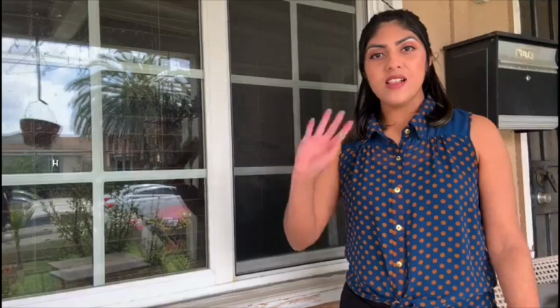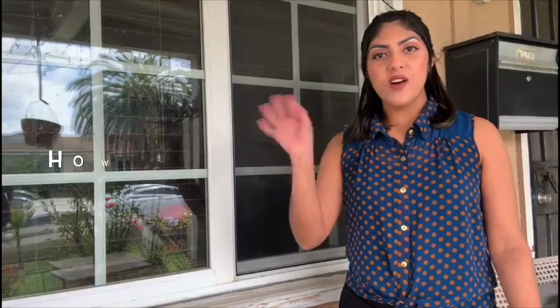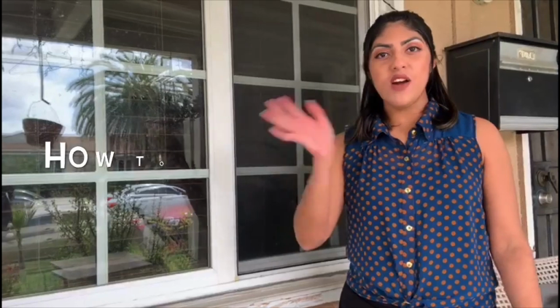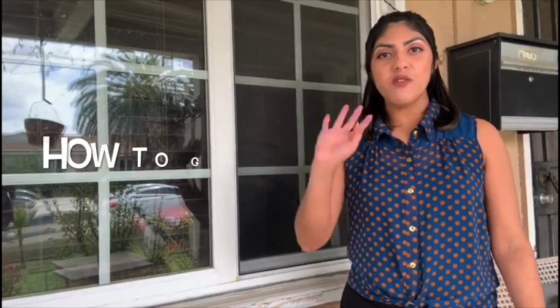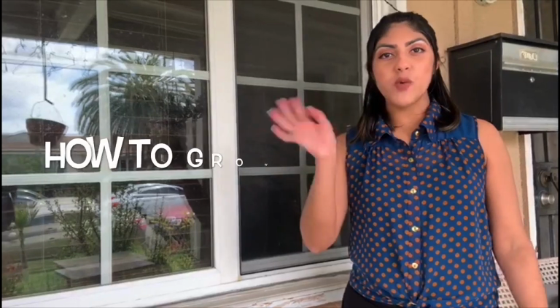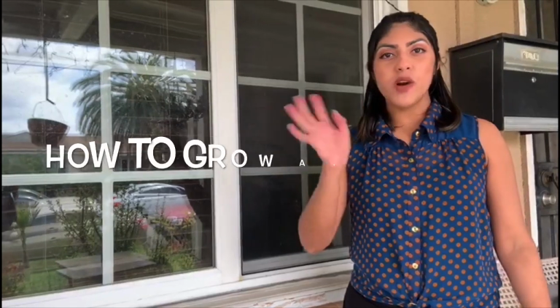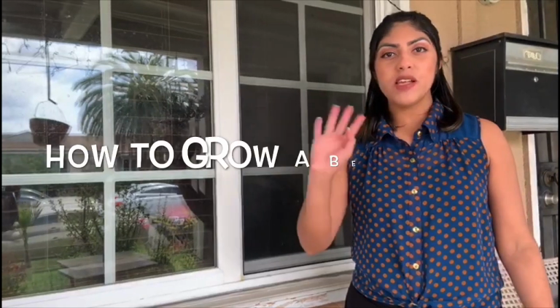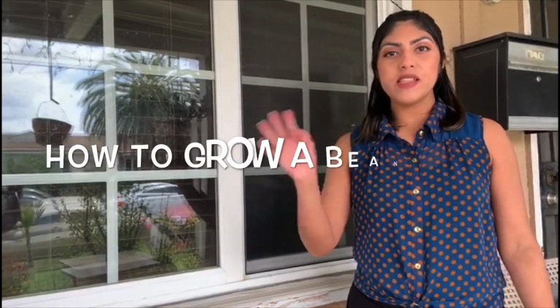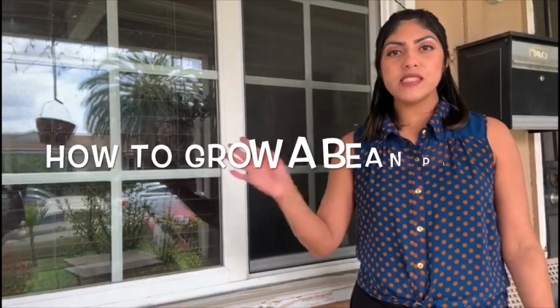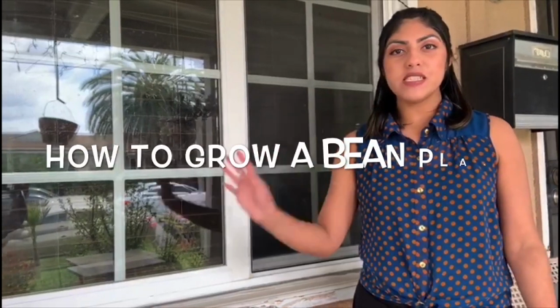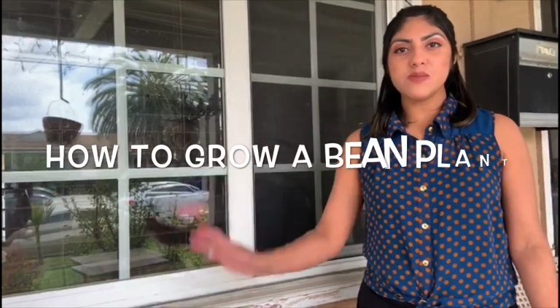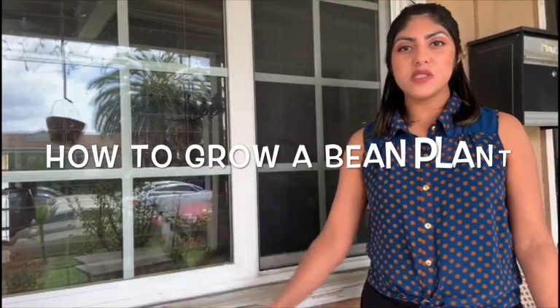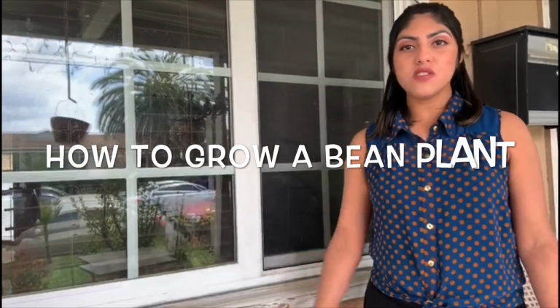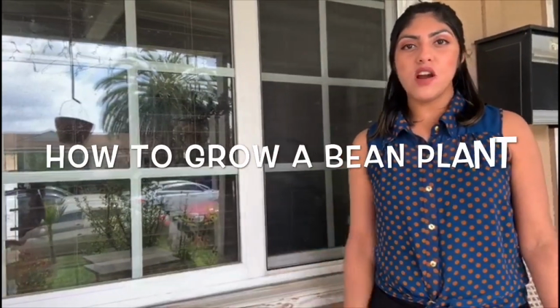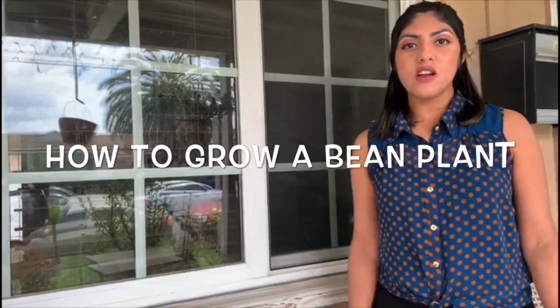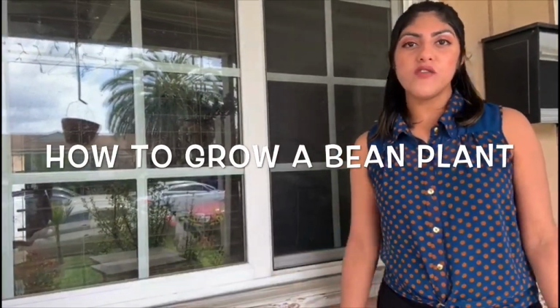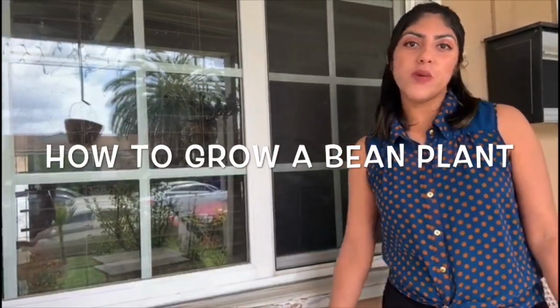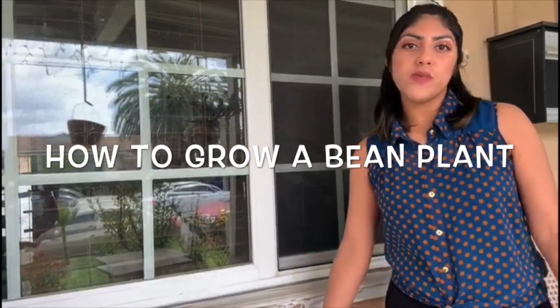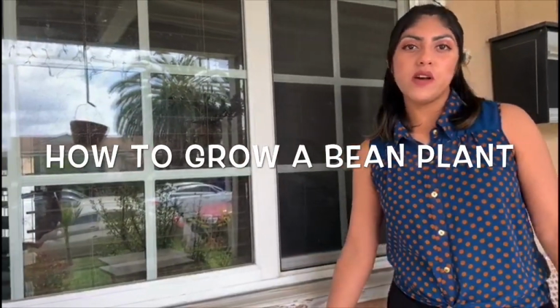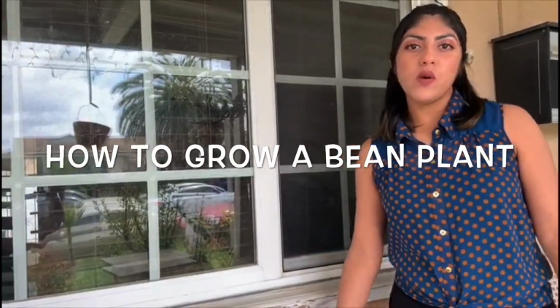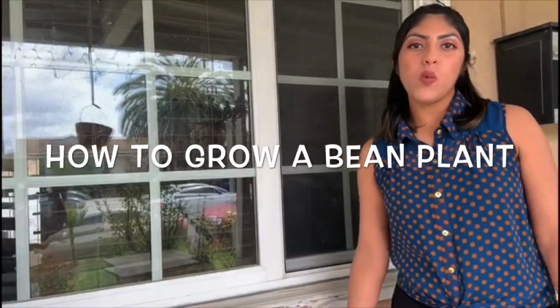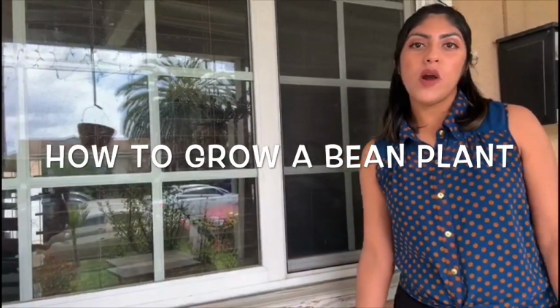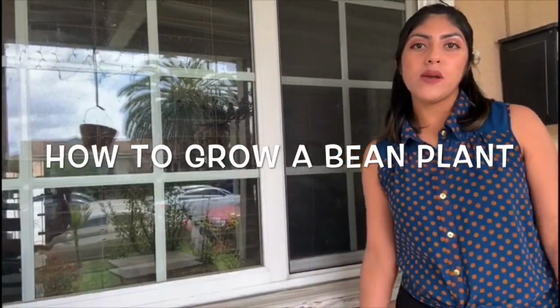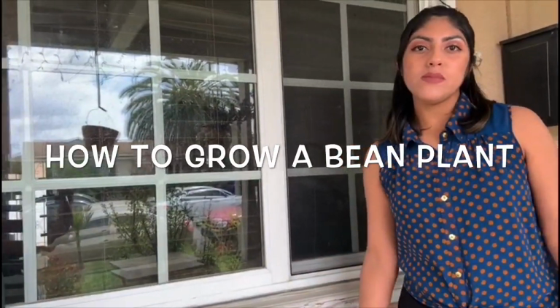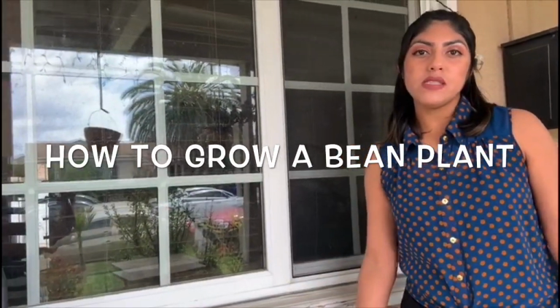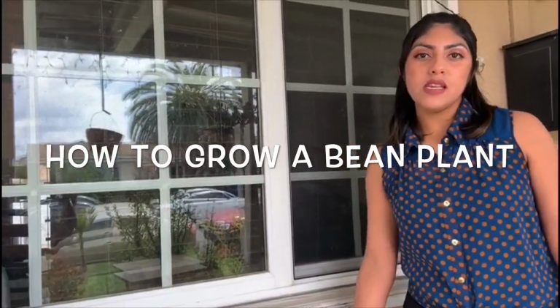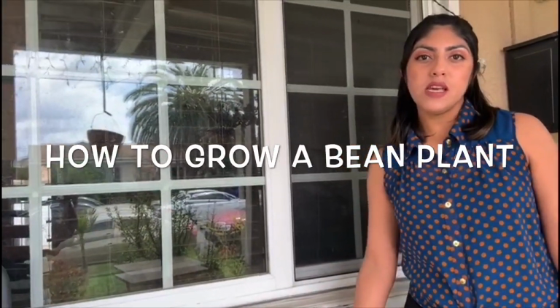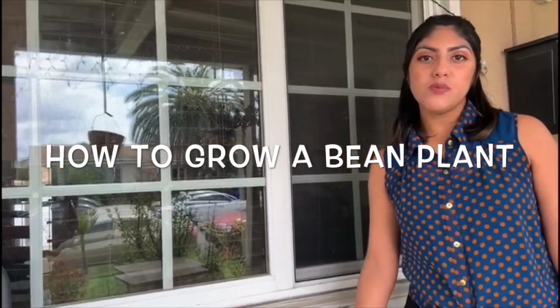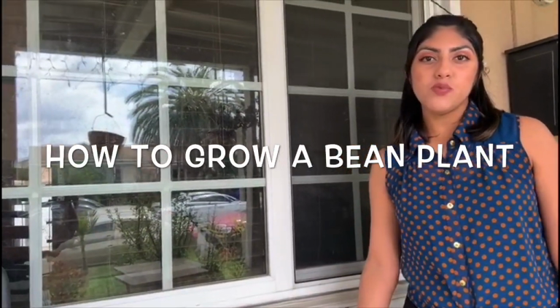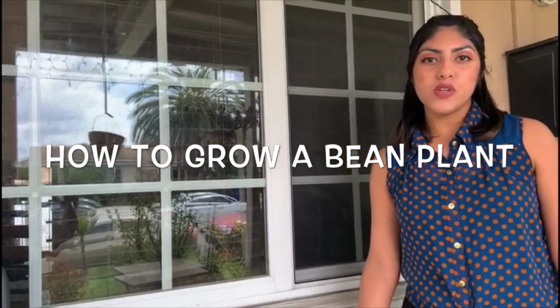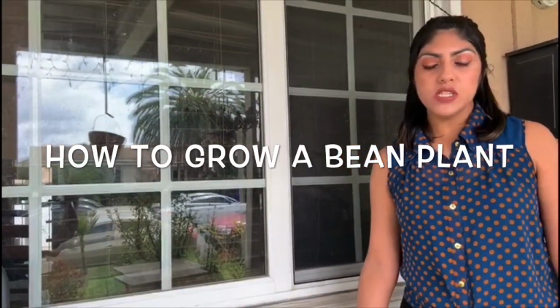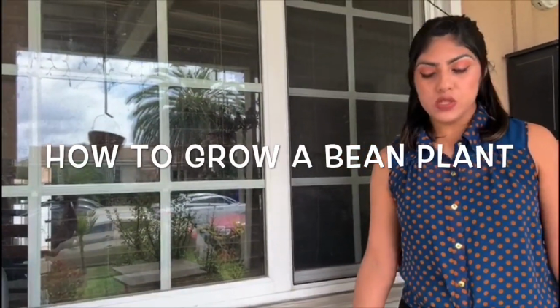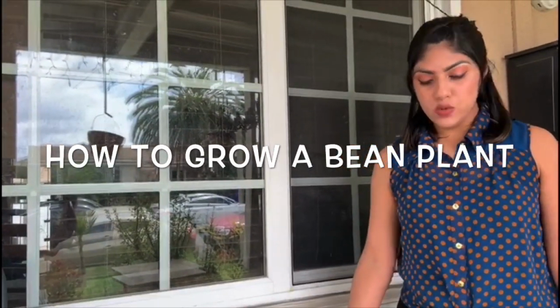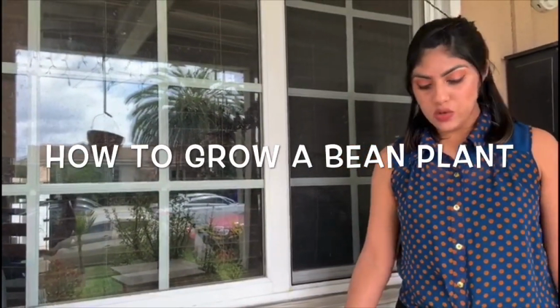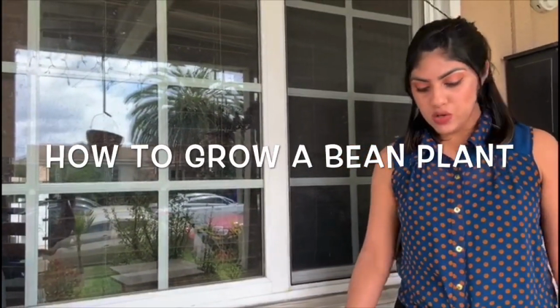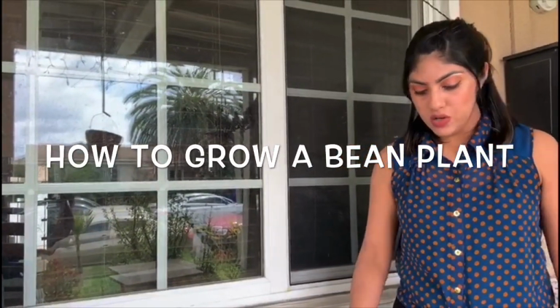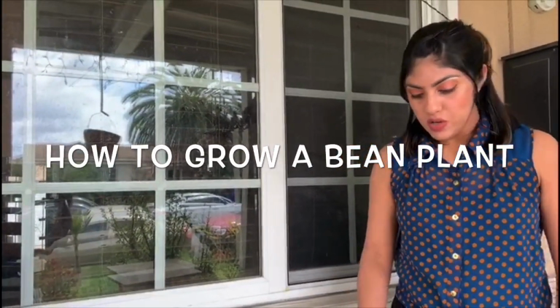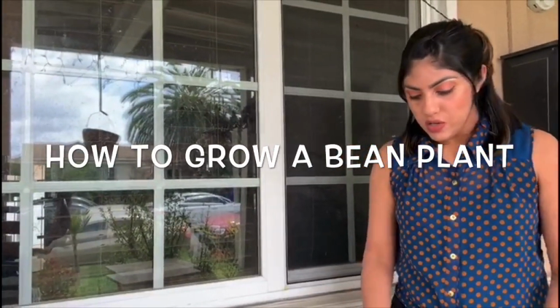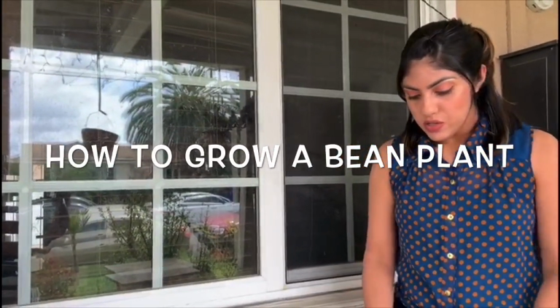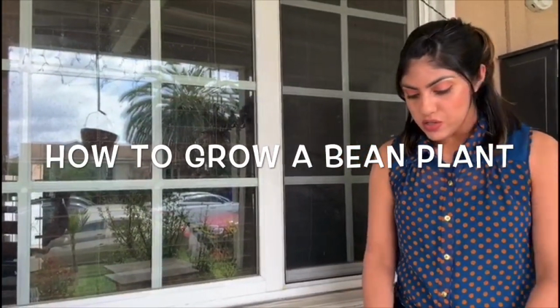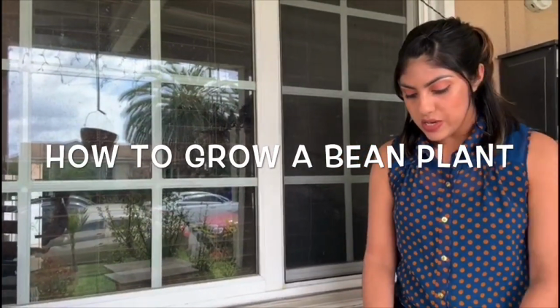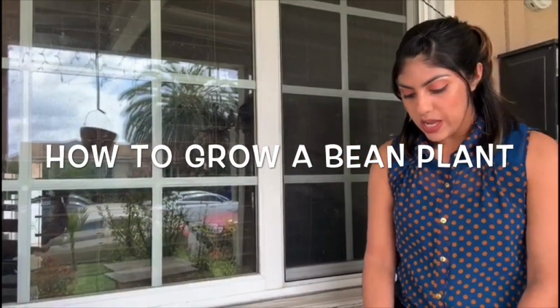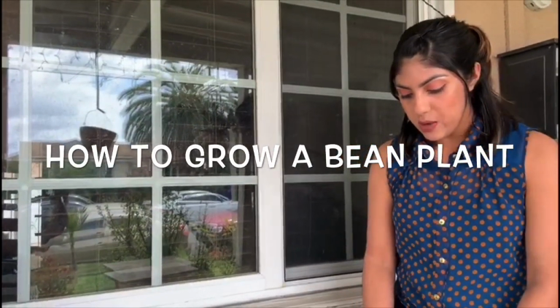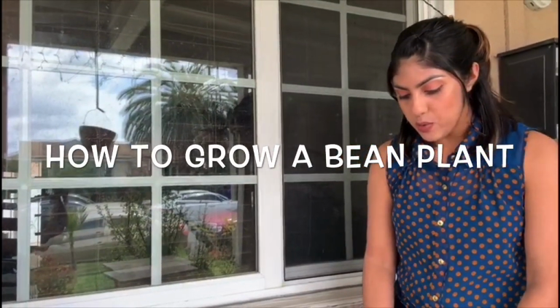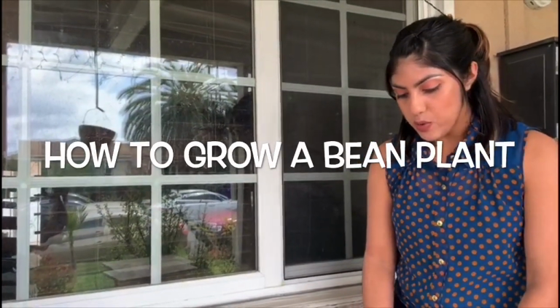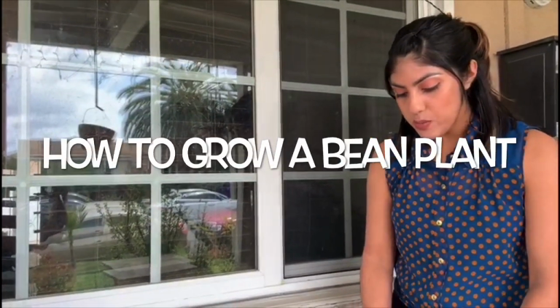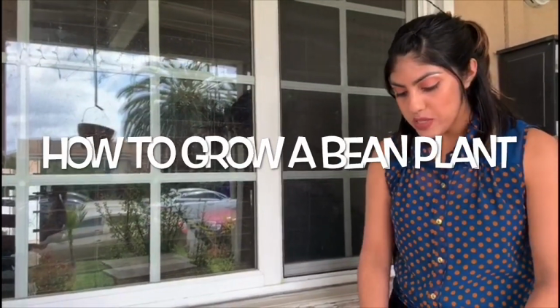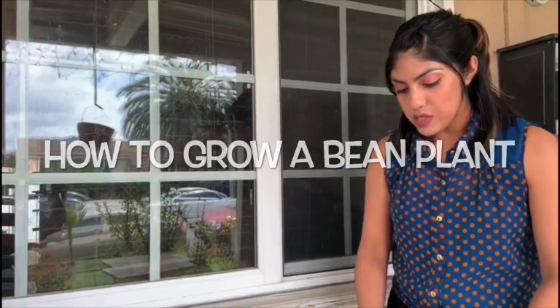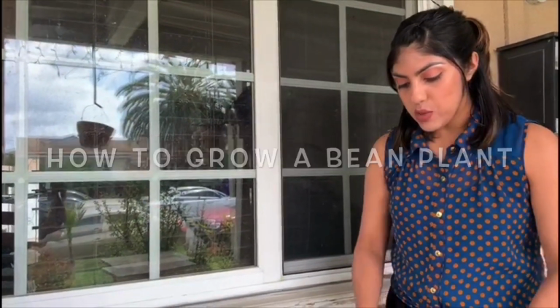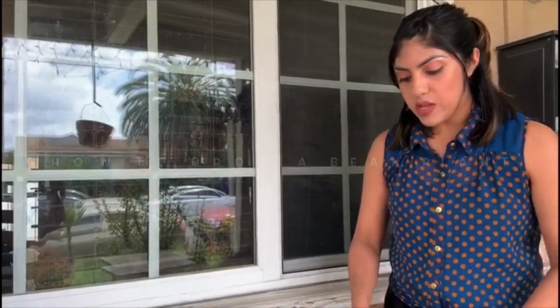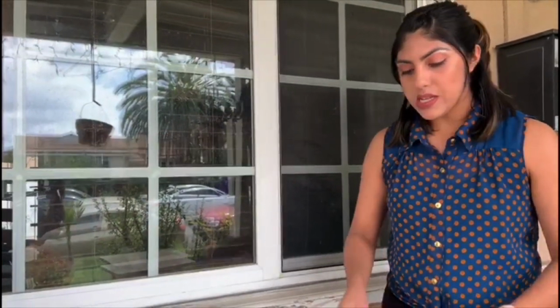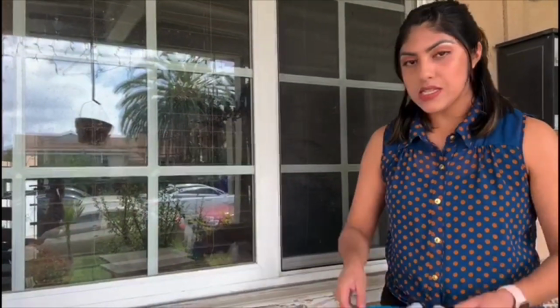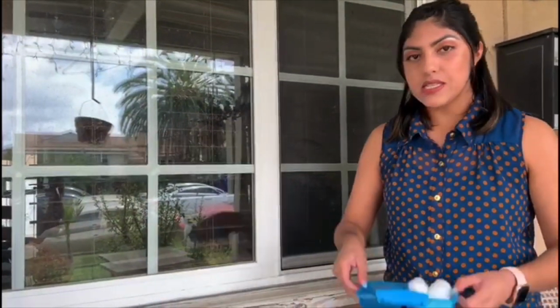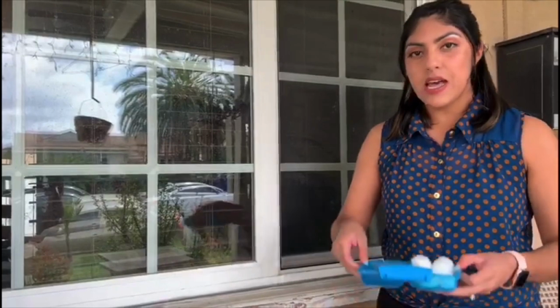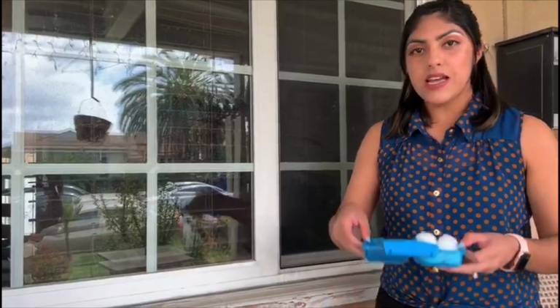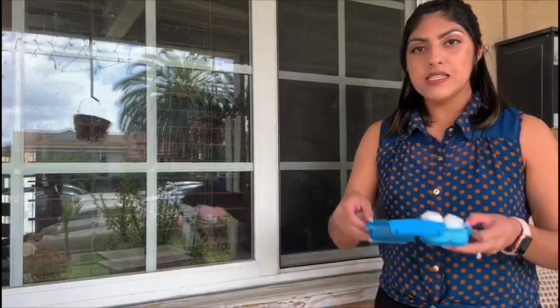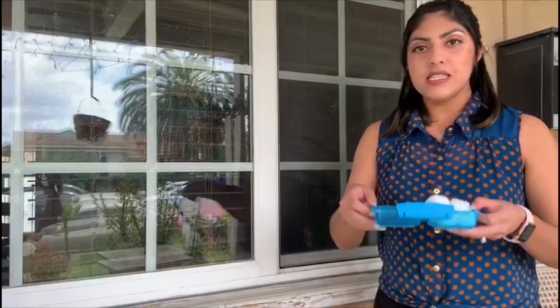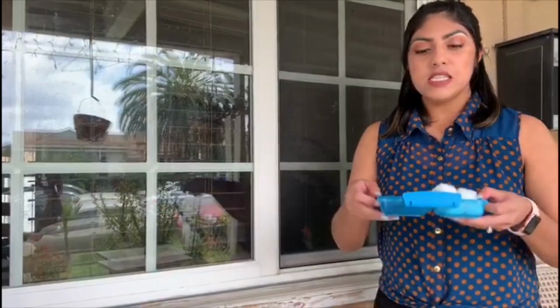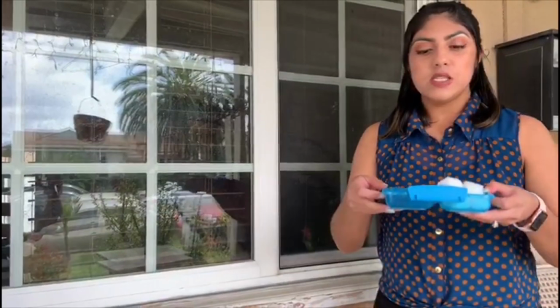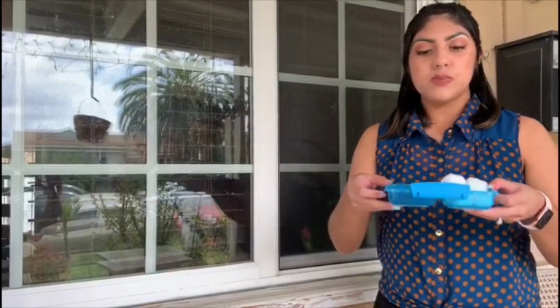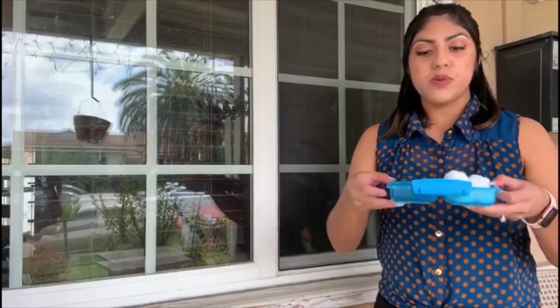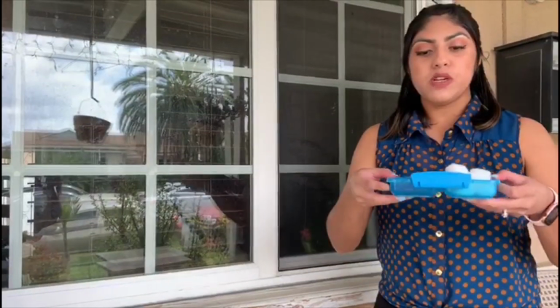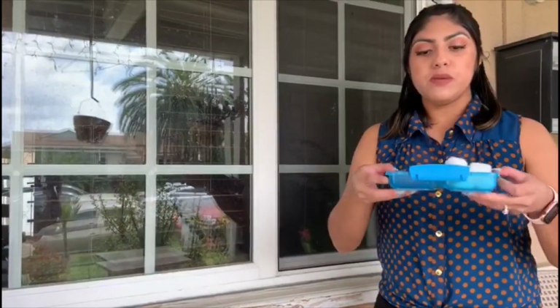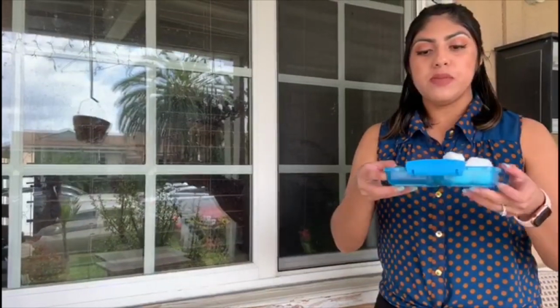Hello everyone, this is Ms. Carter from the YMCA preschool. Today we will be doing a science experiment.